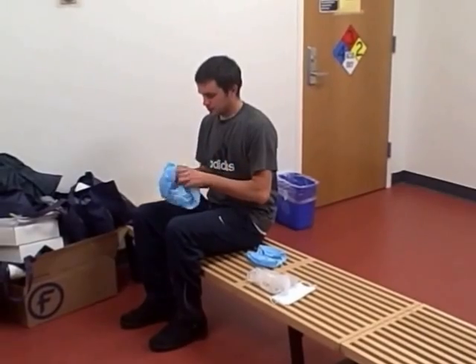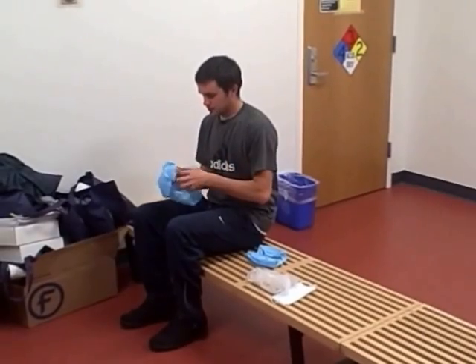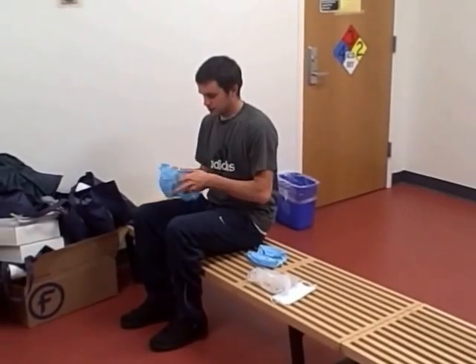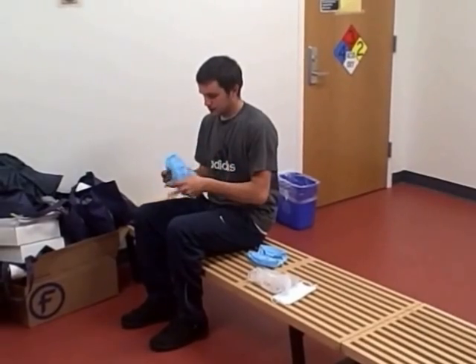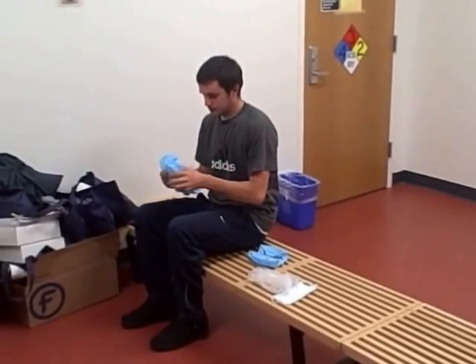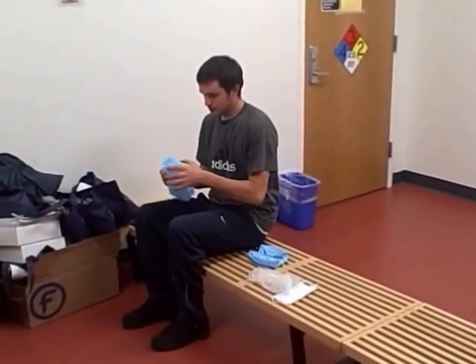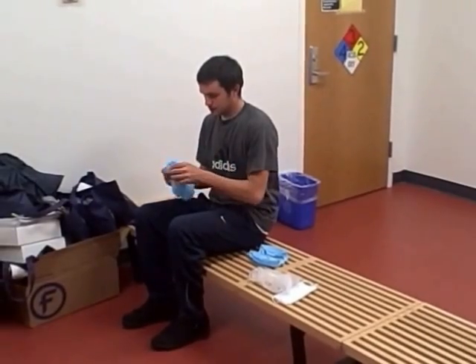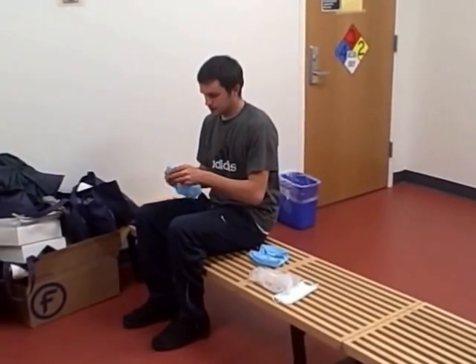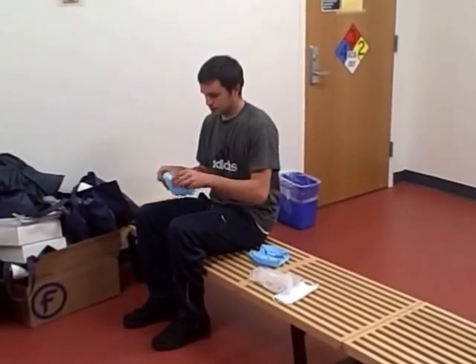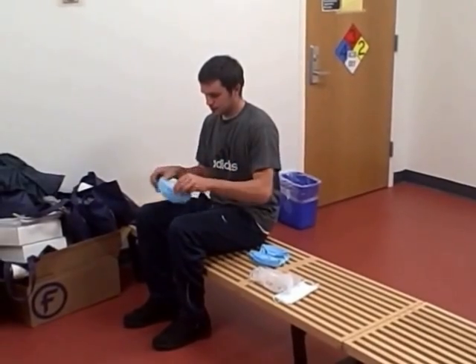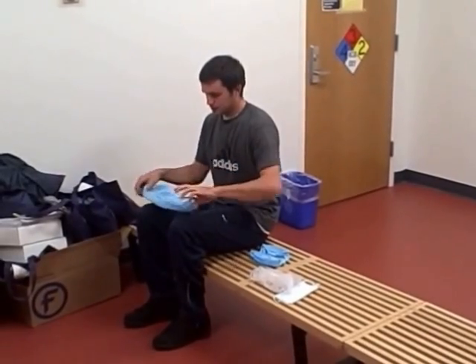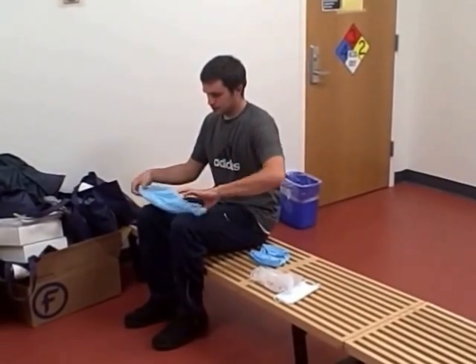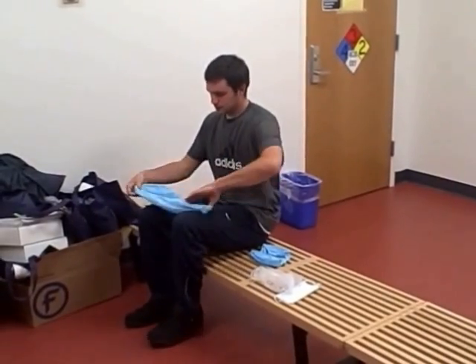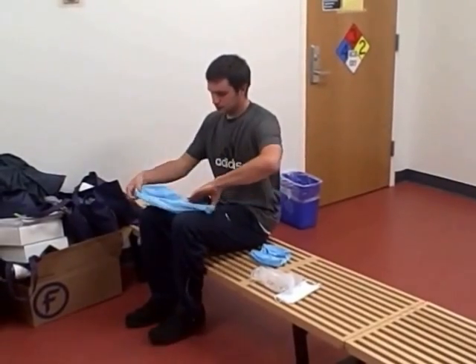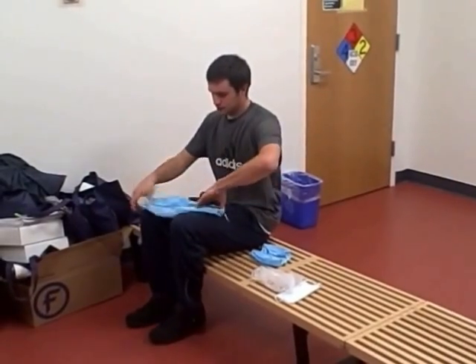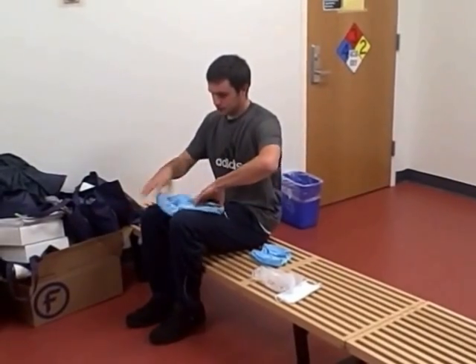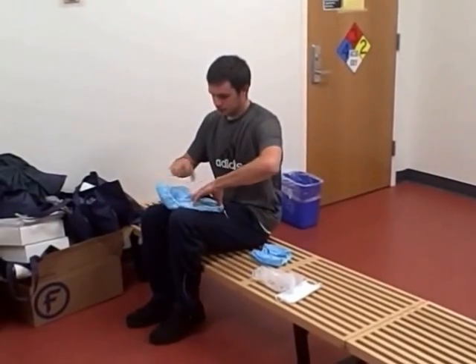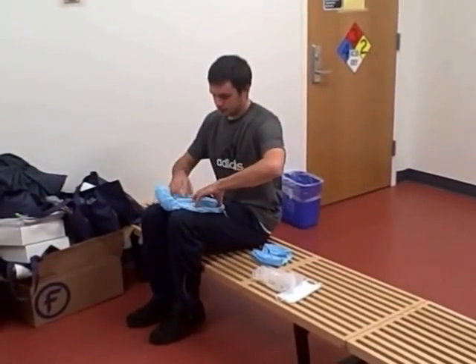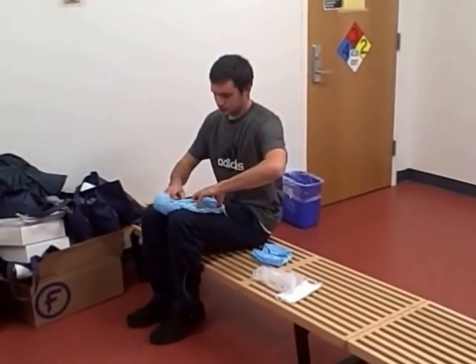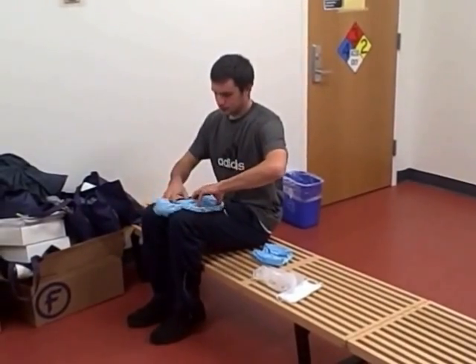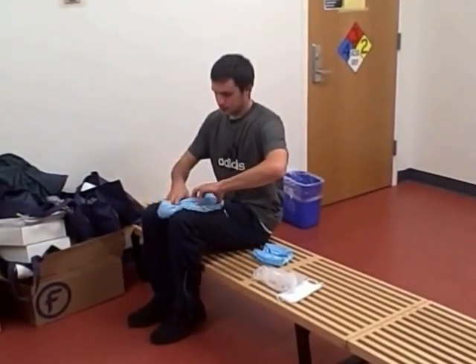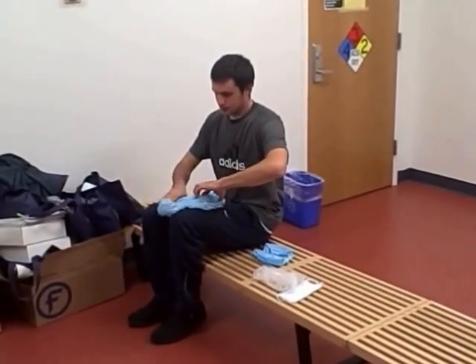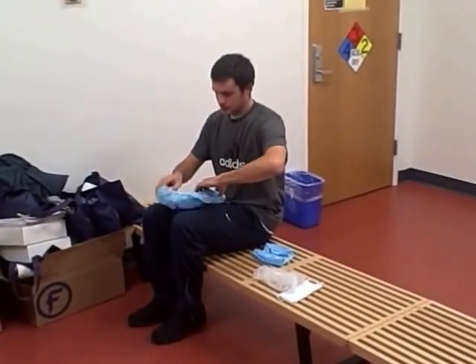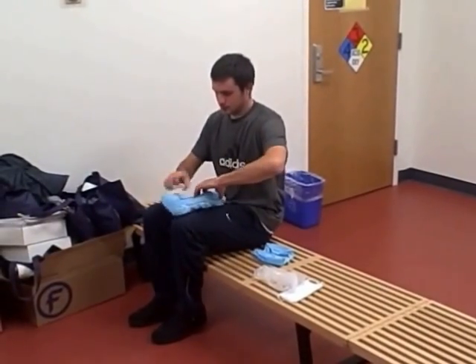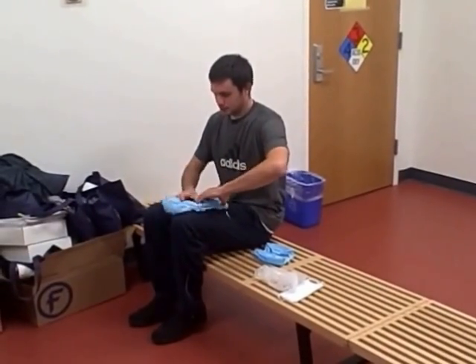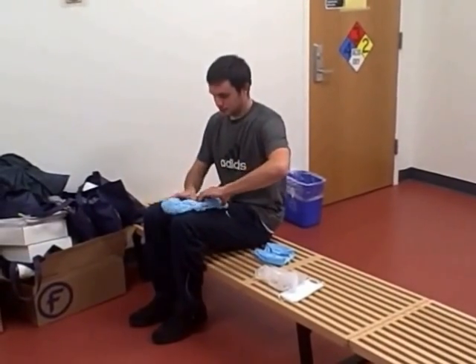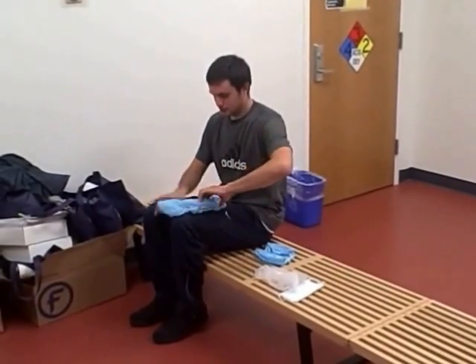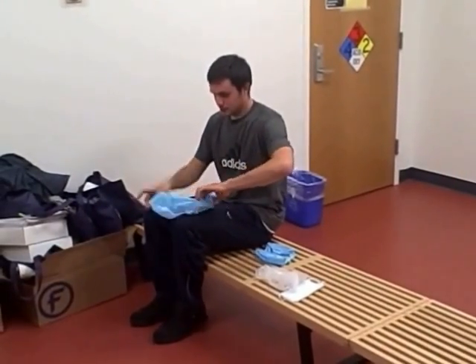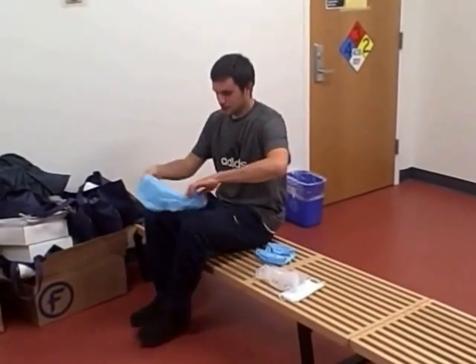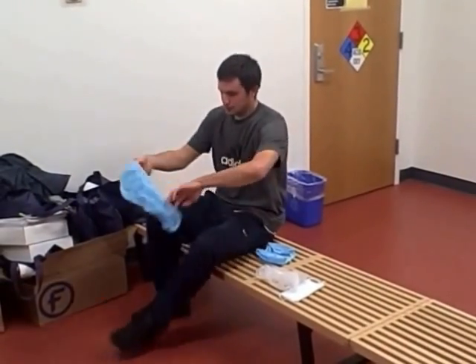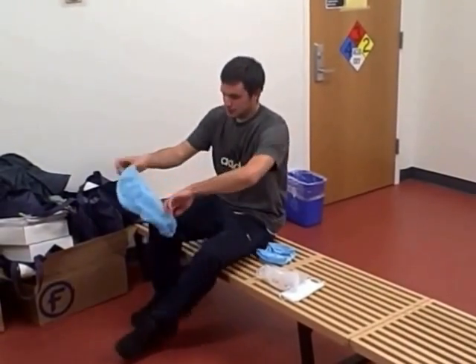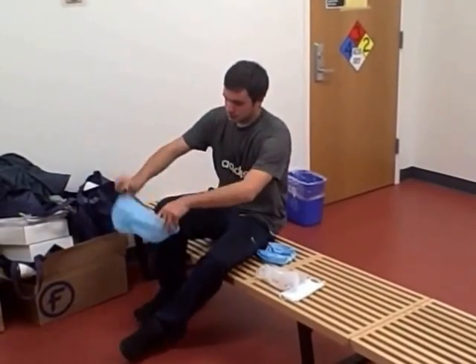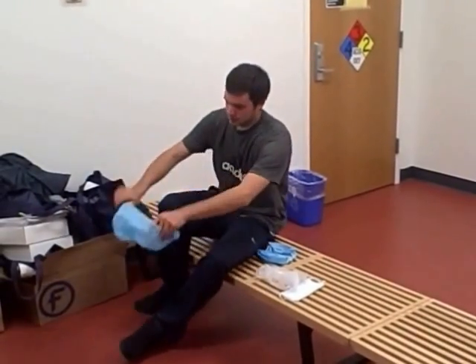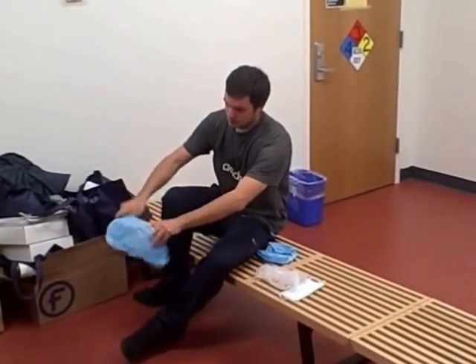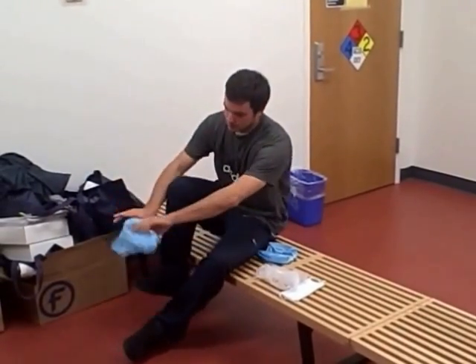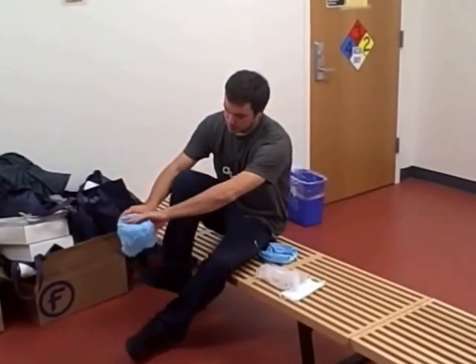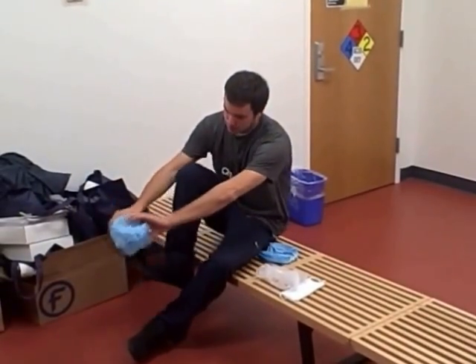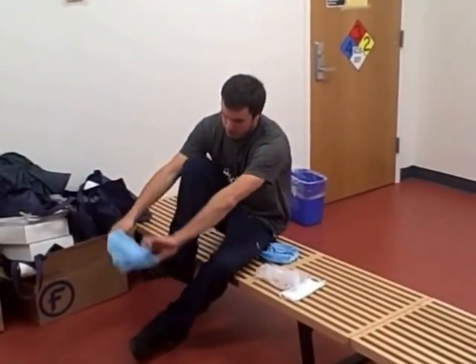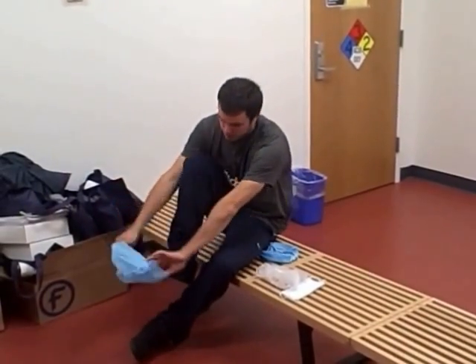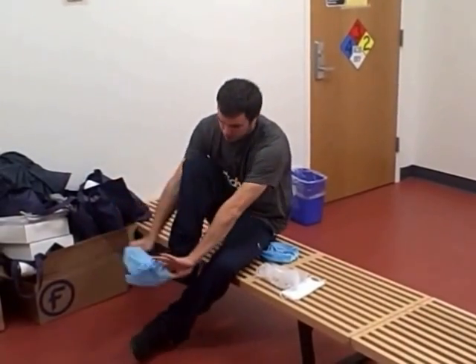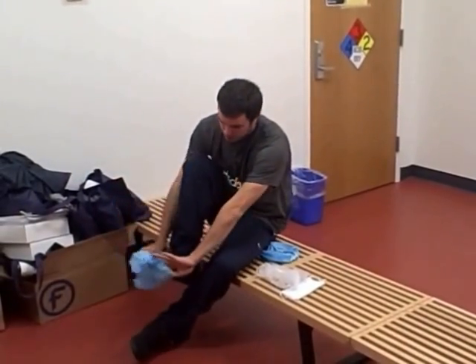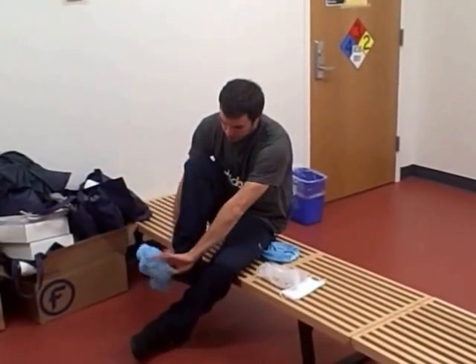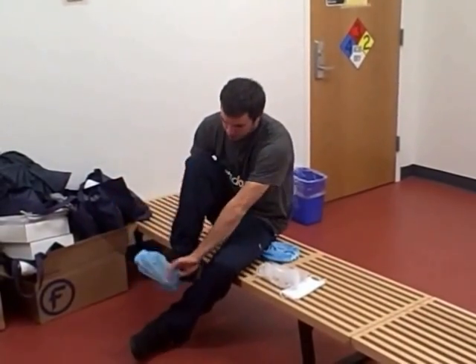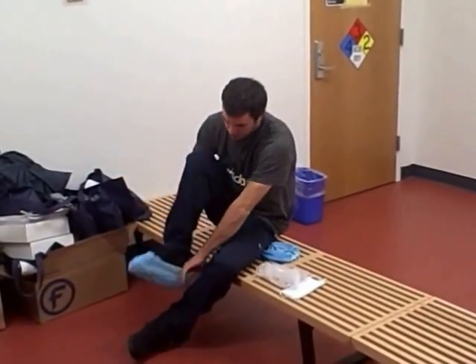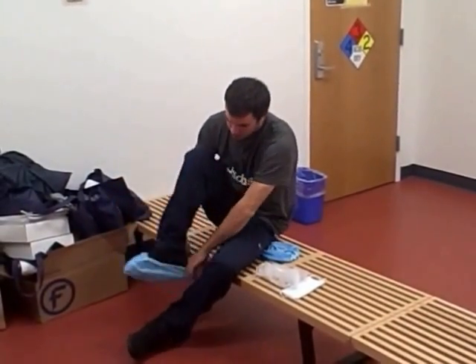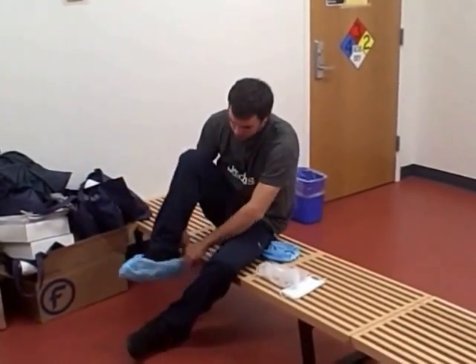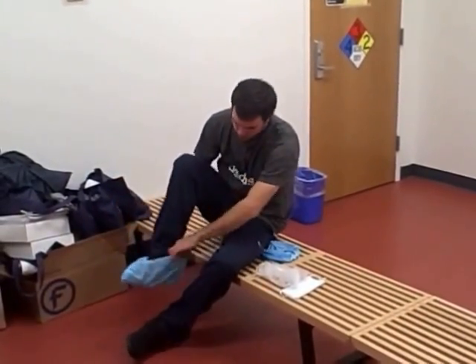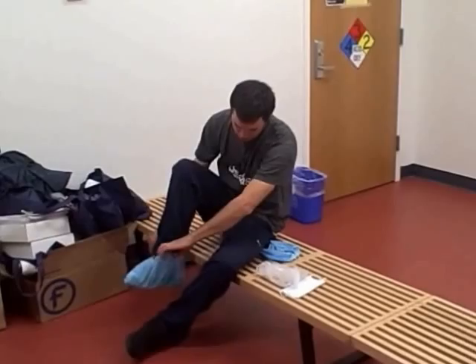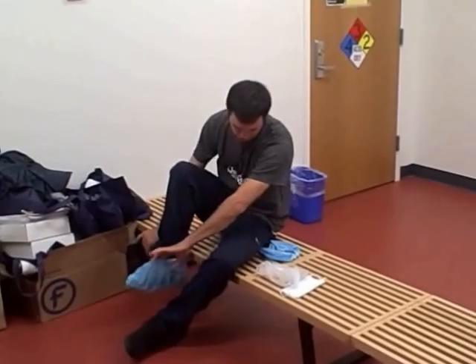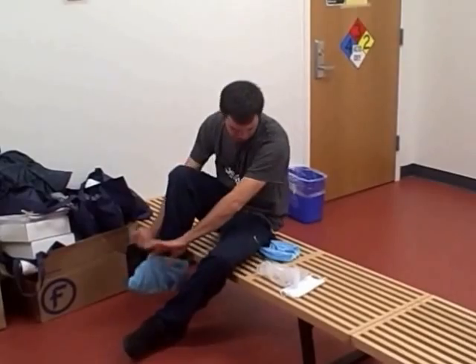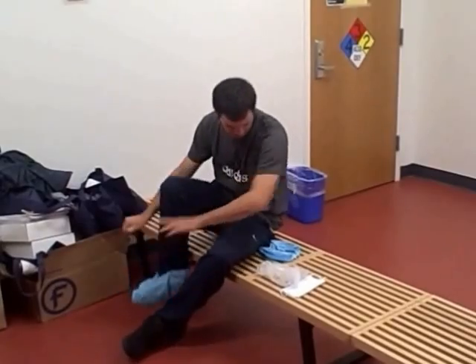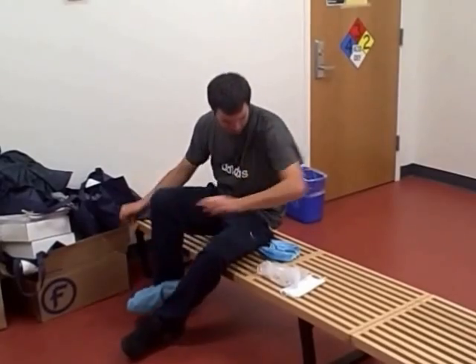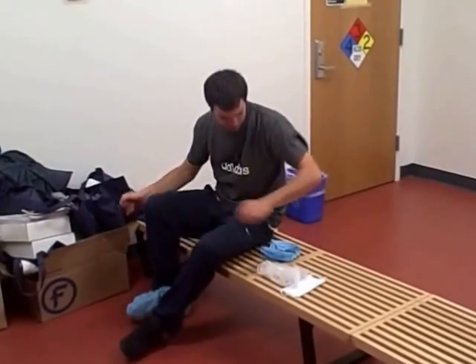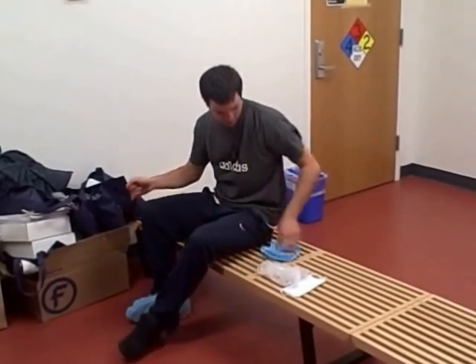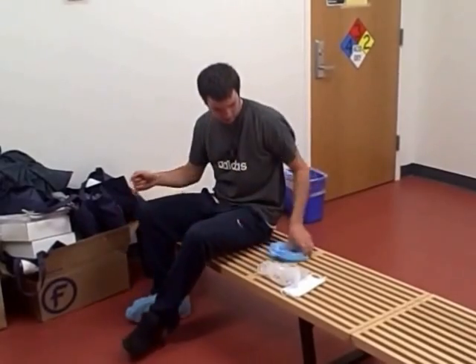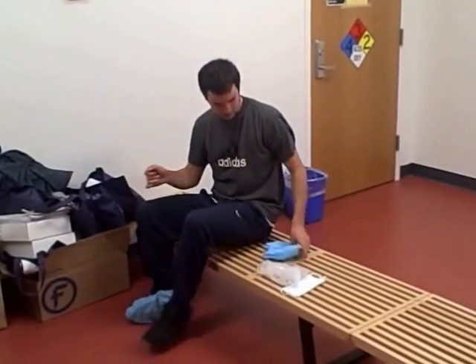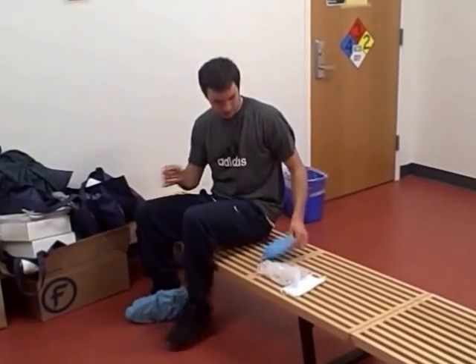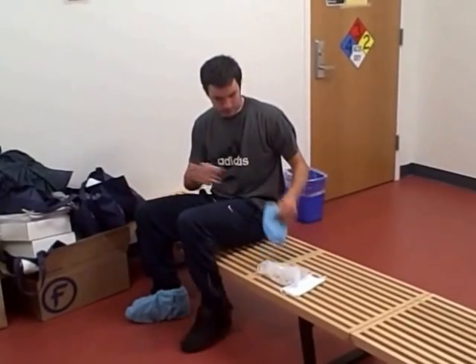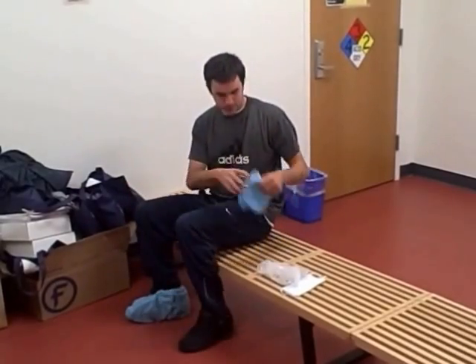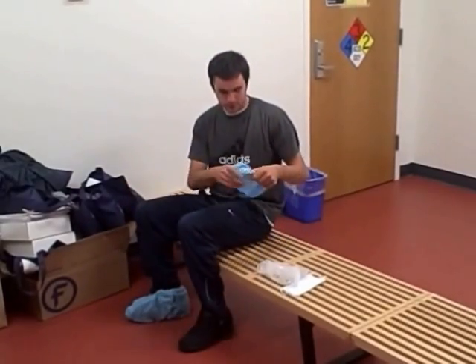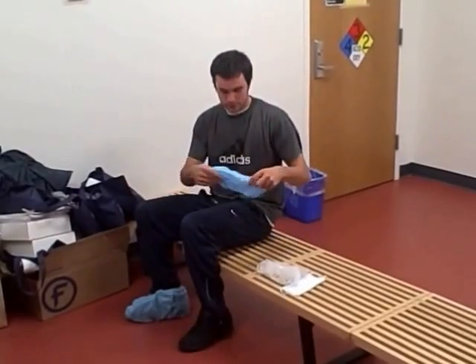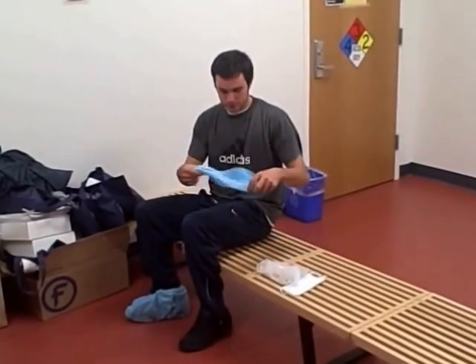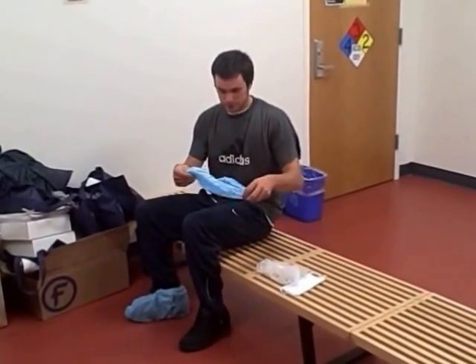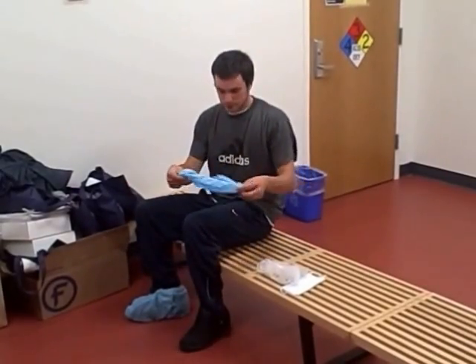First, put on your shoe covers. Next, put on your hairnet. After putting on the hairnet, put on the face mask.